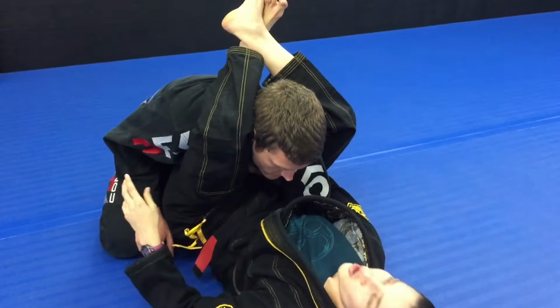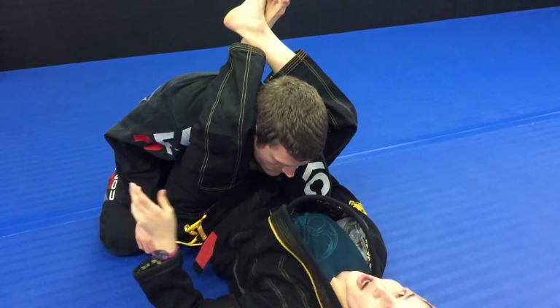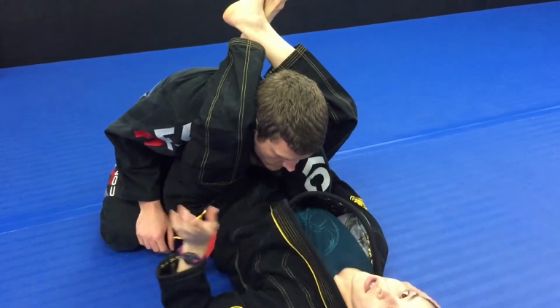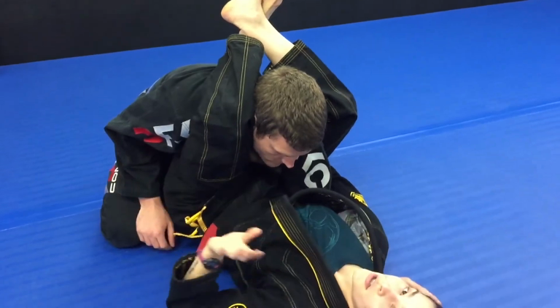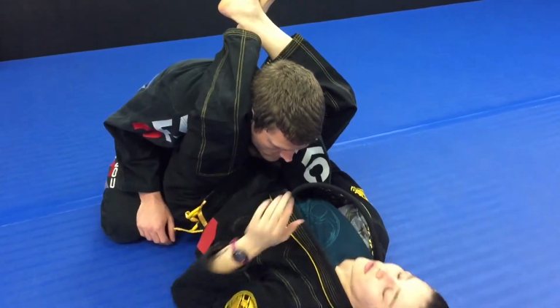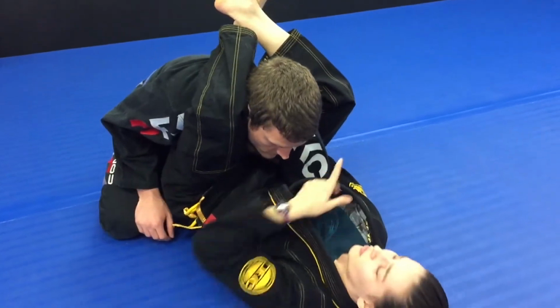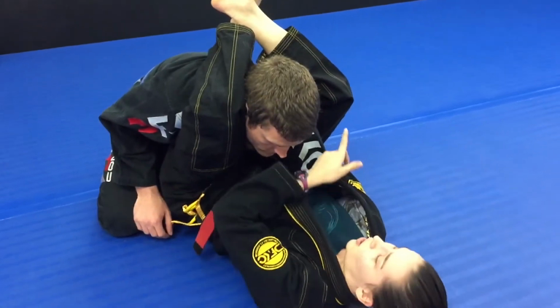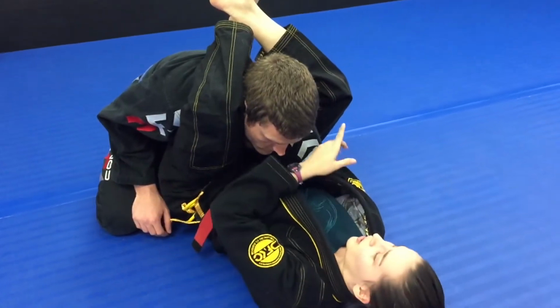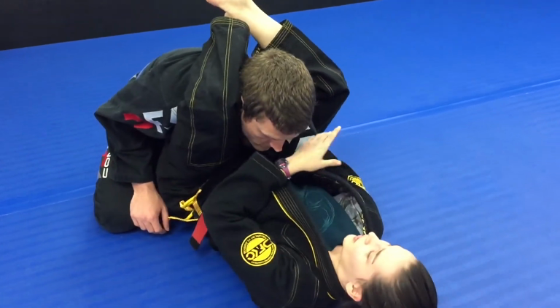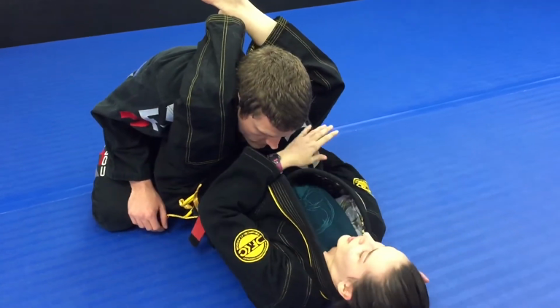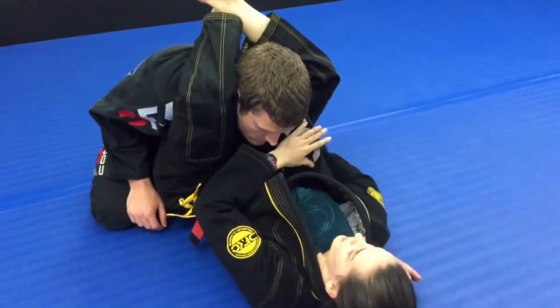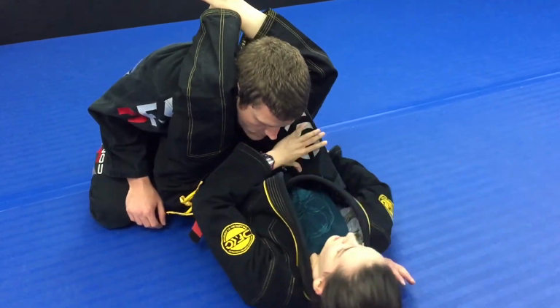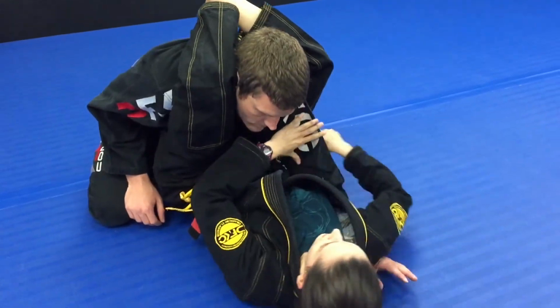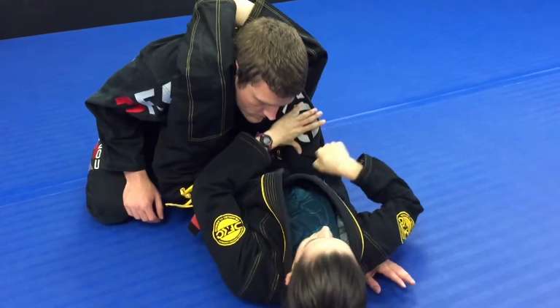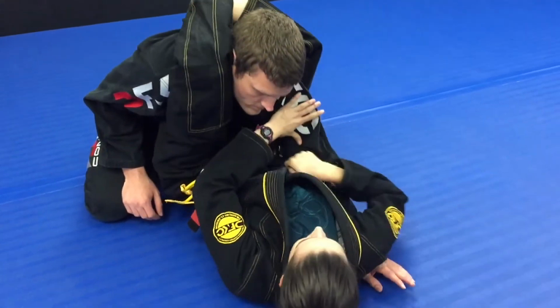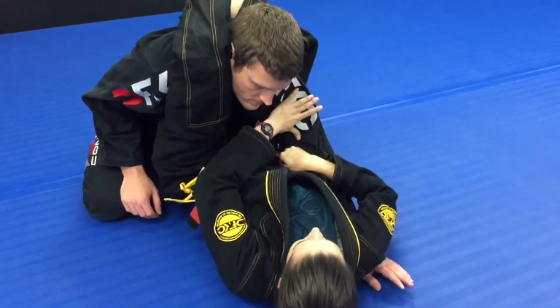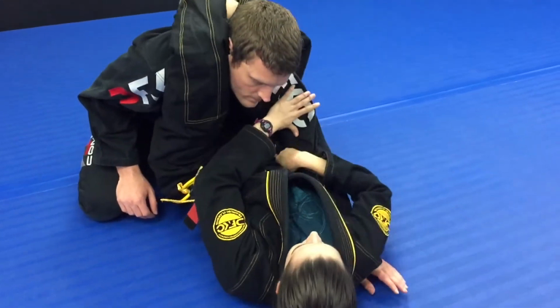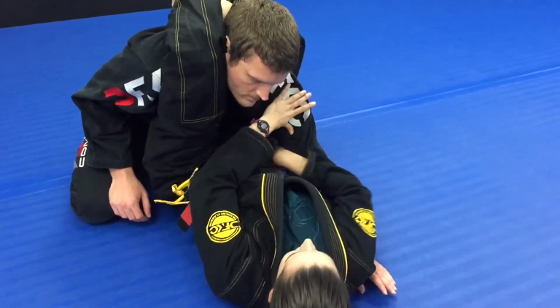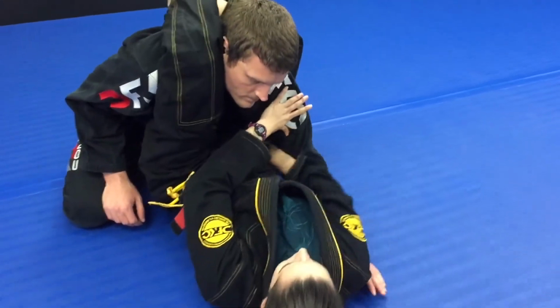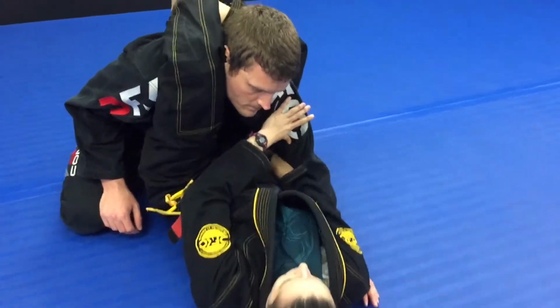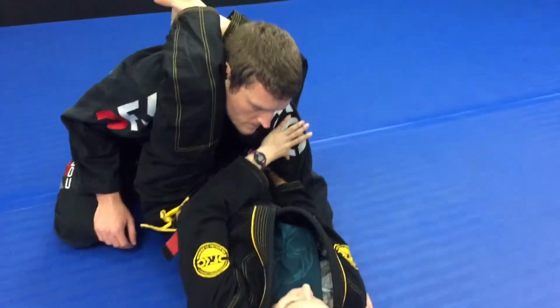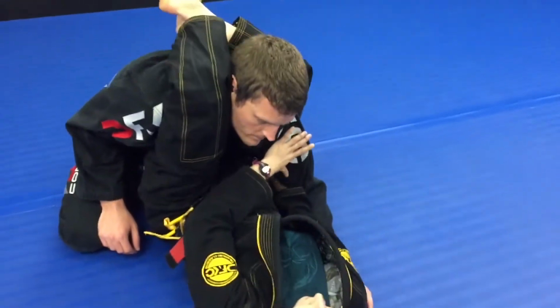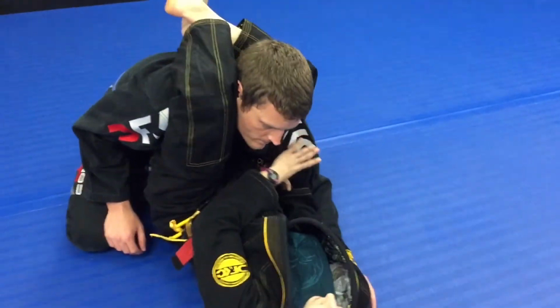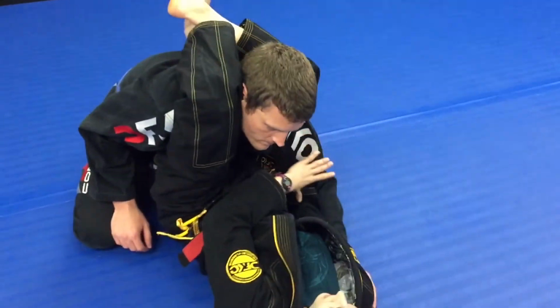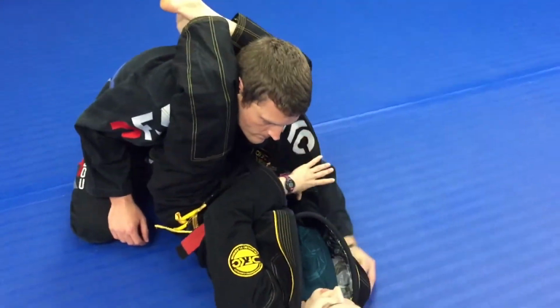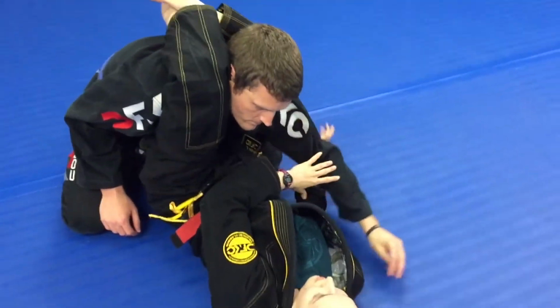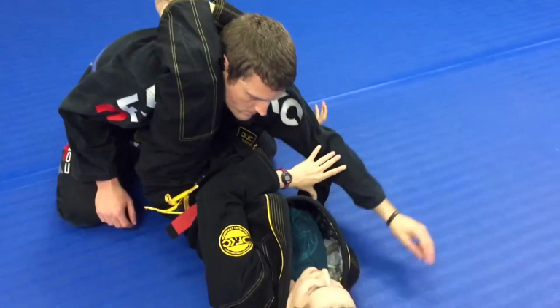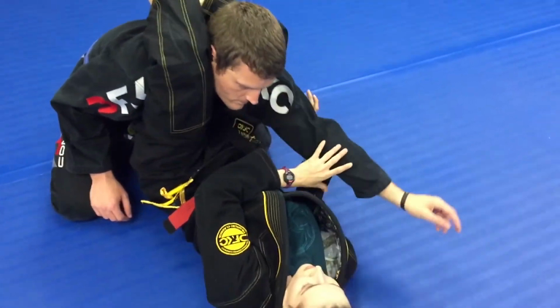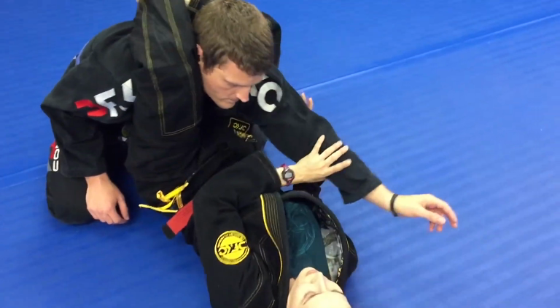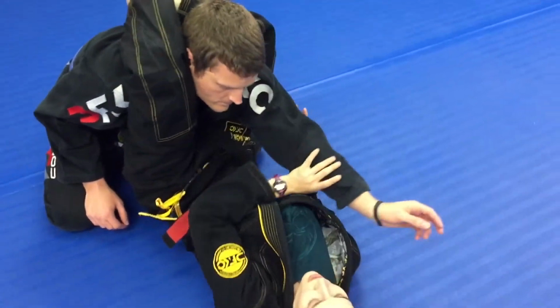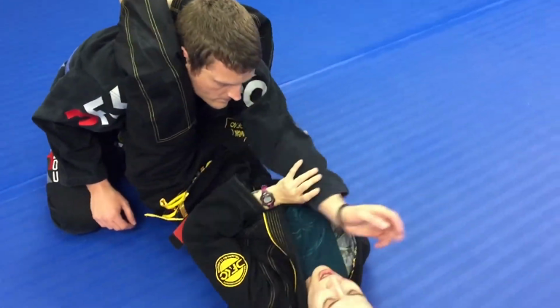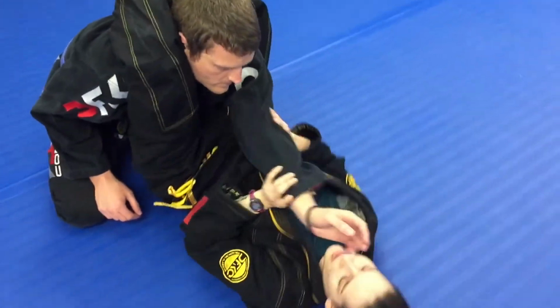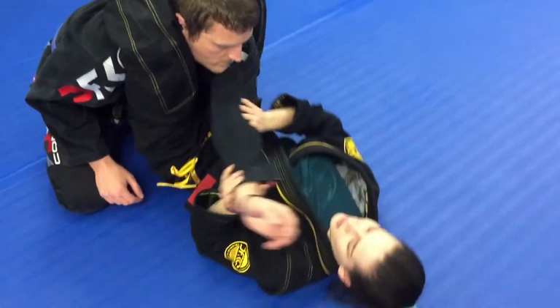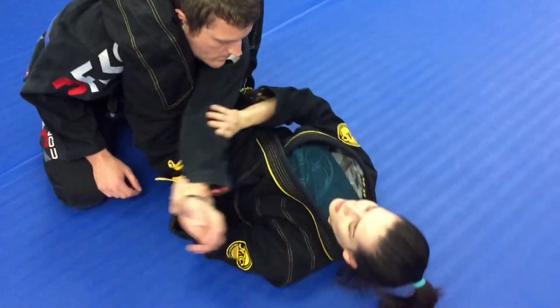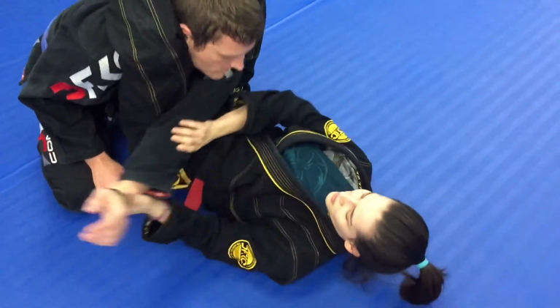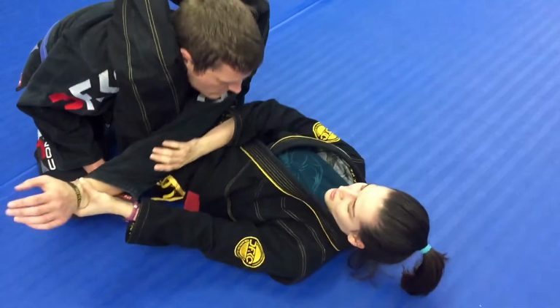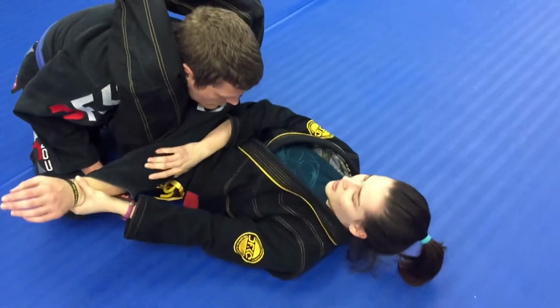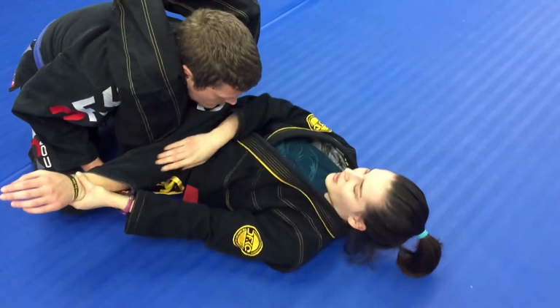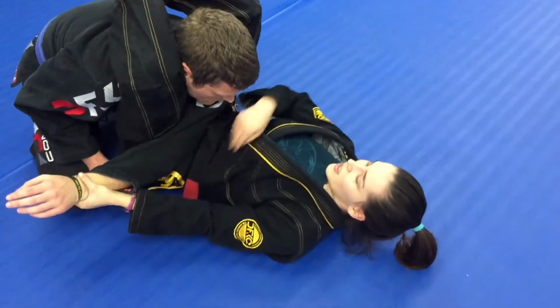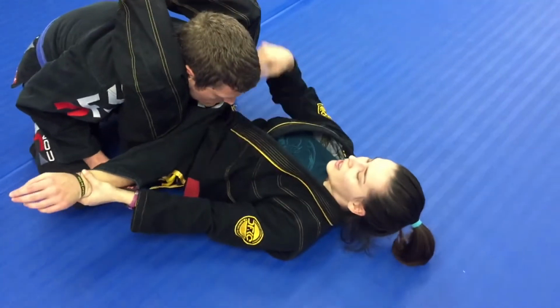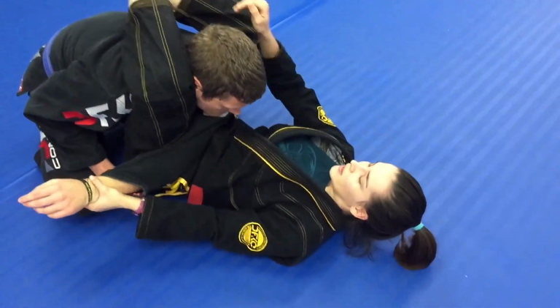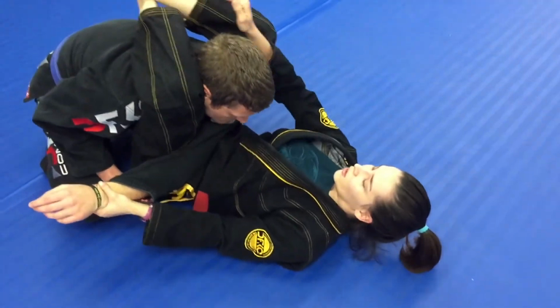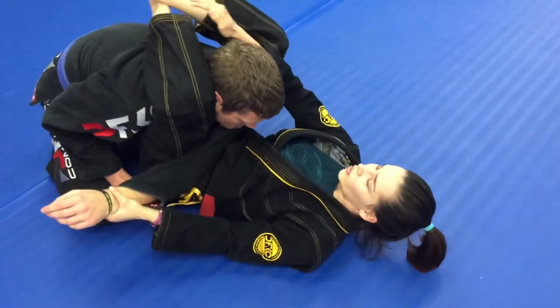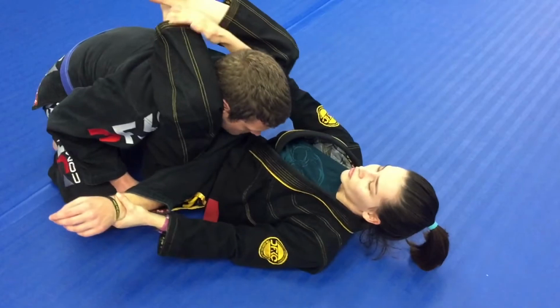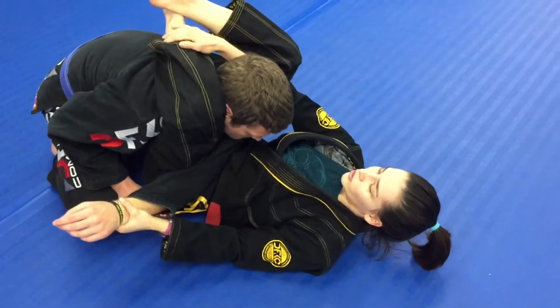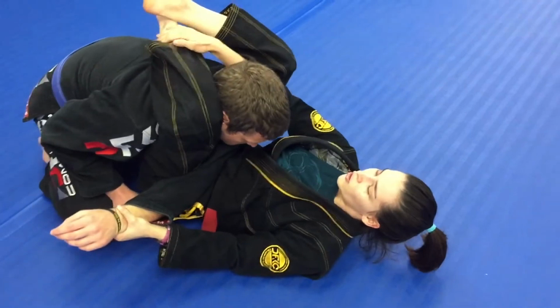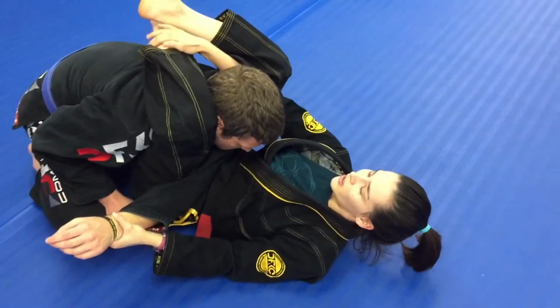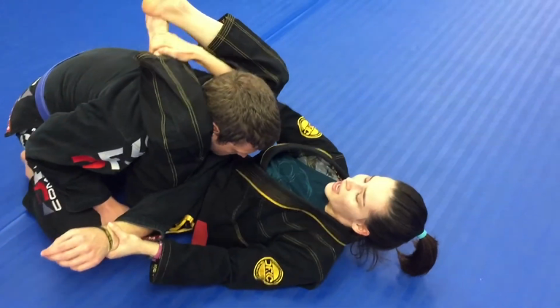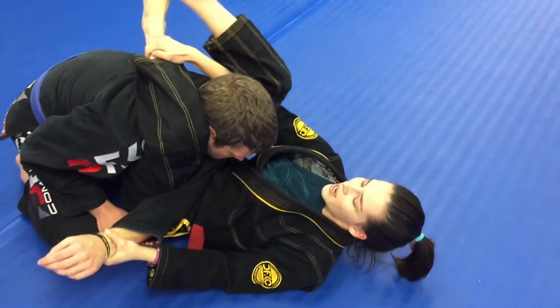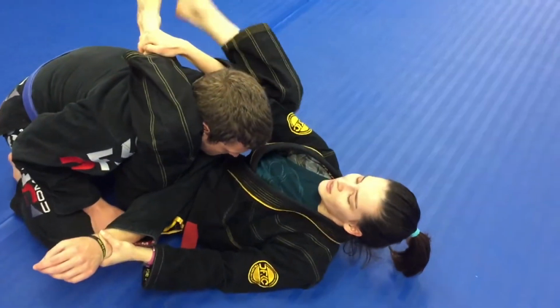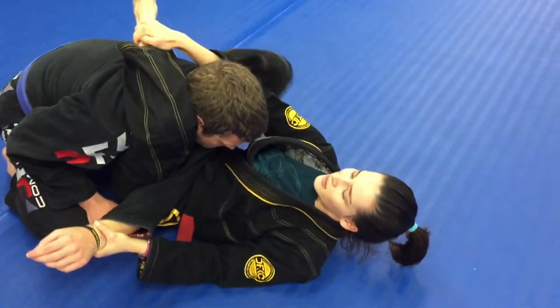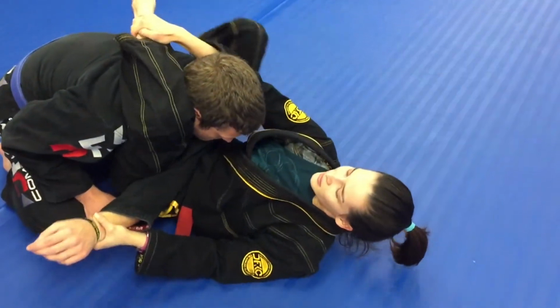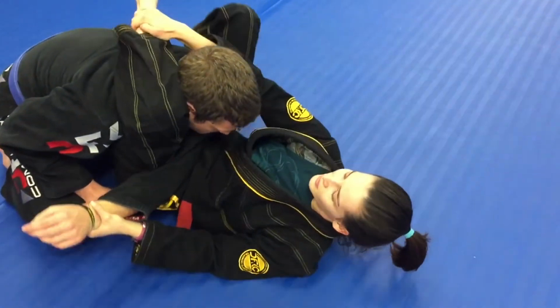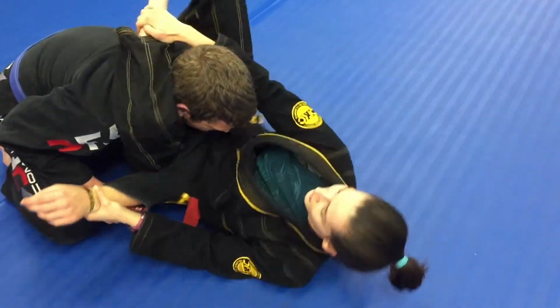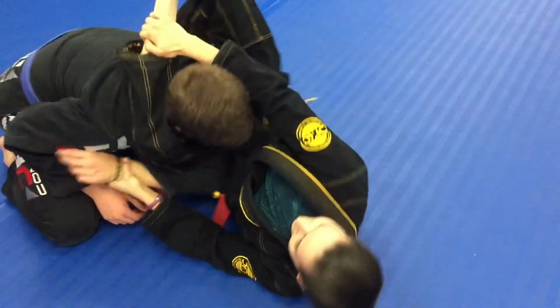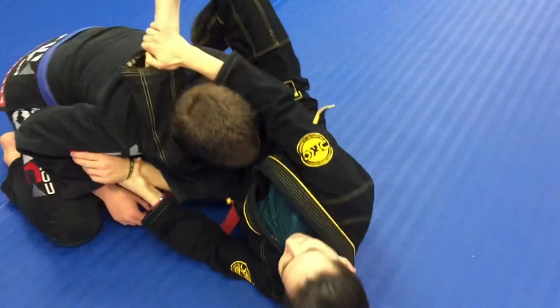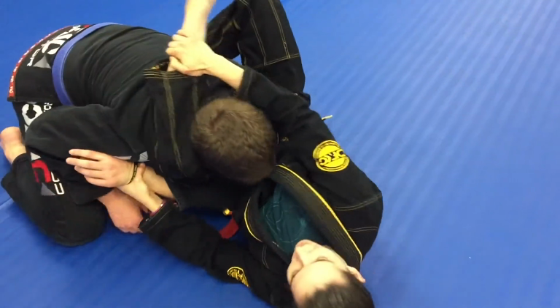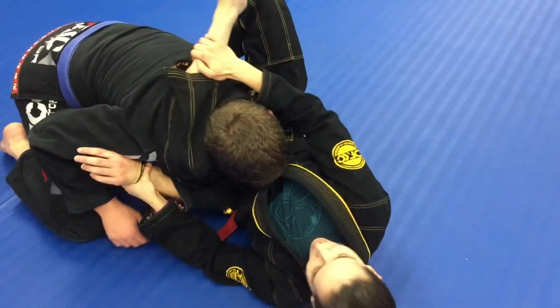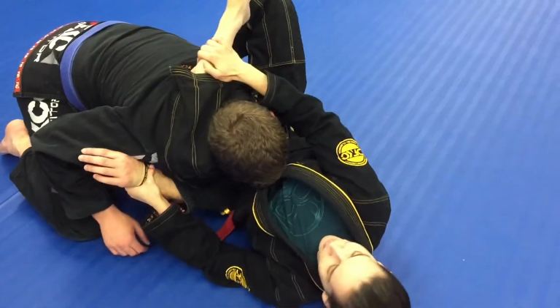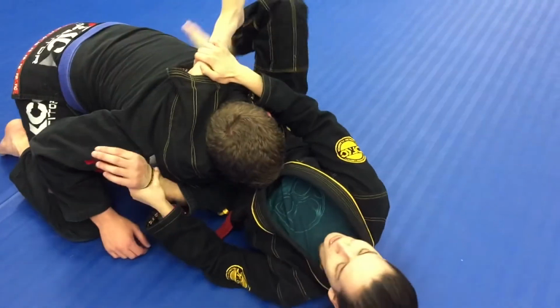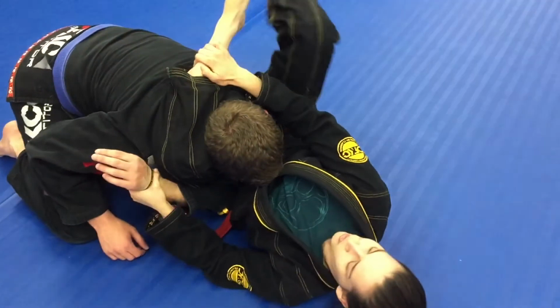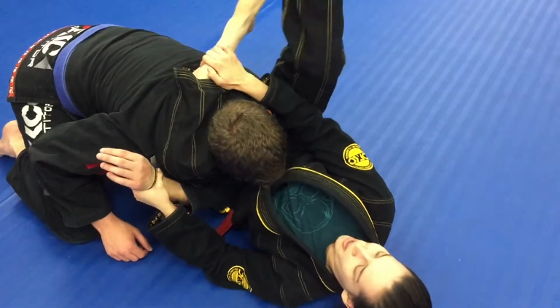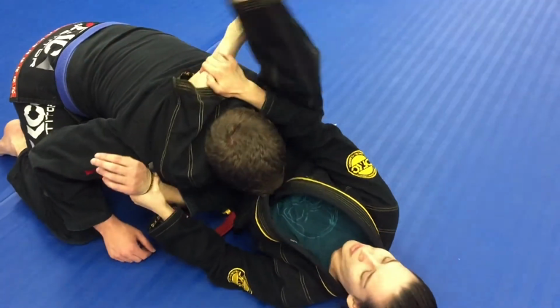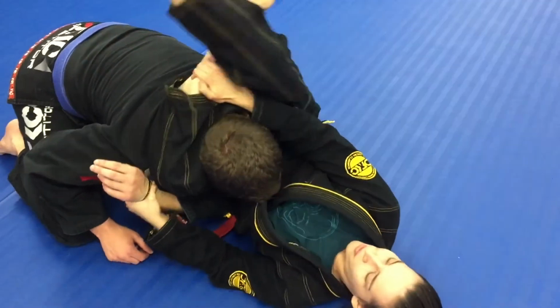Then just lock your legs. Now you're going to bring the arm across here. Control your leg and you have the triangle.